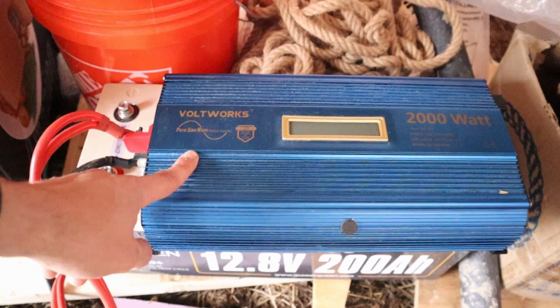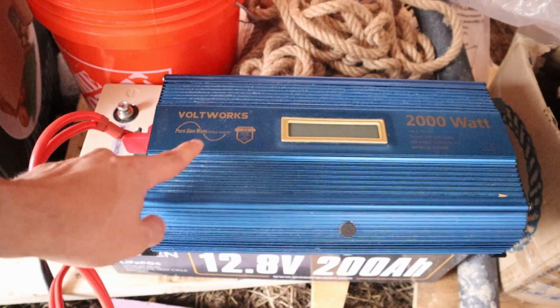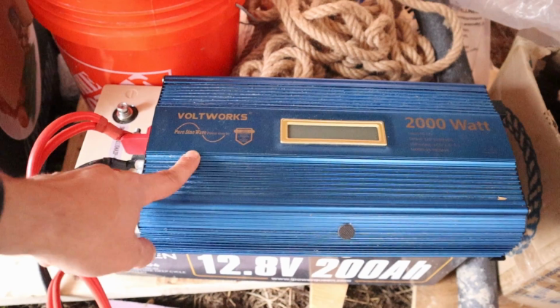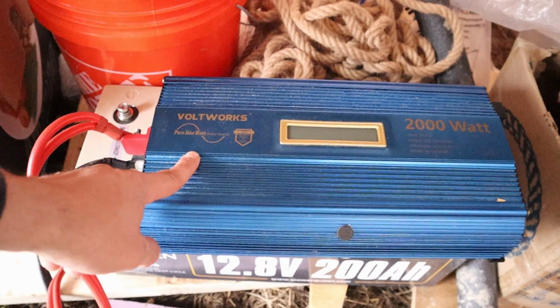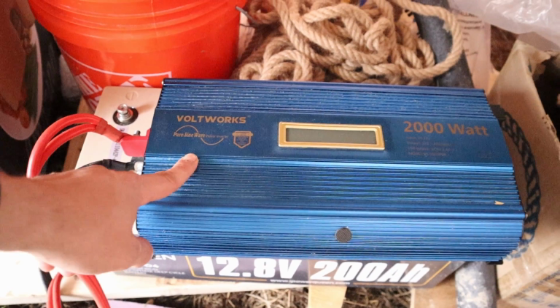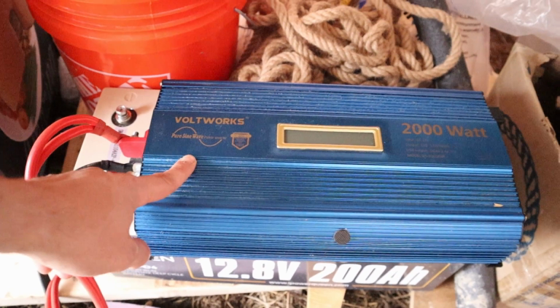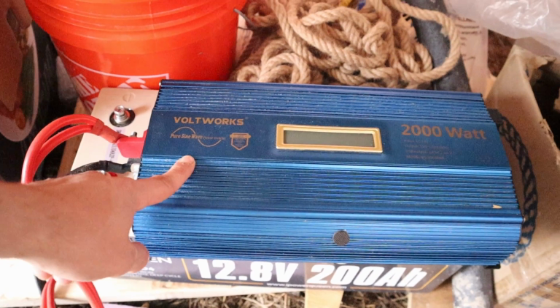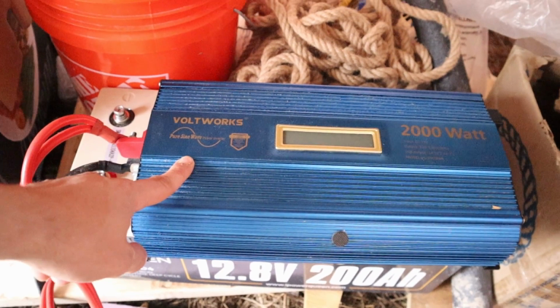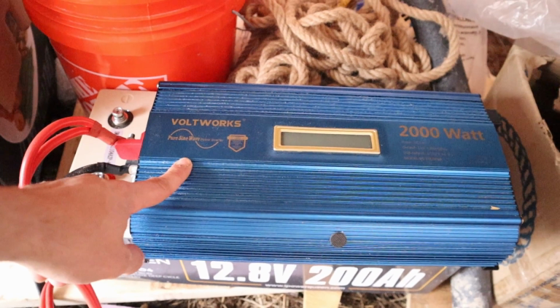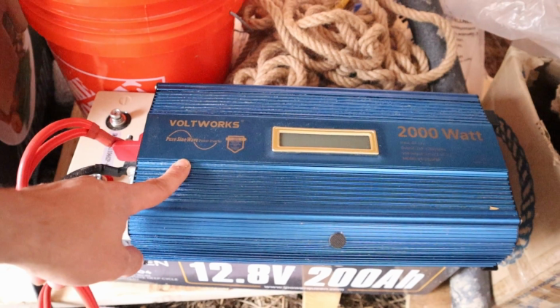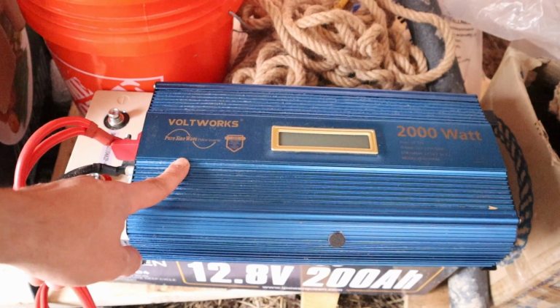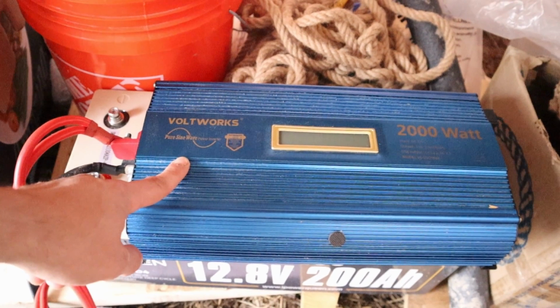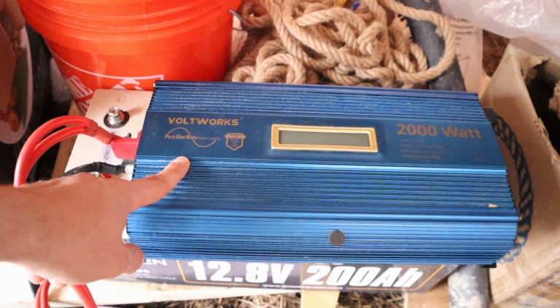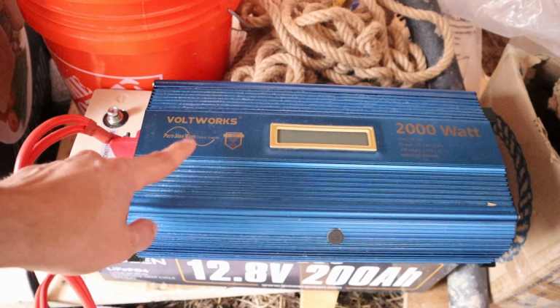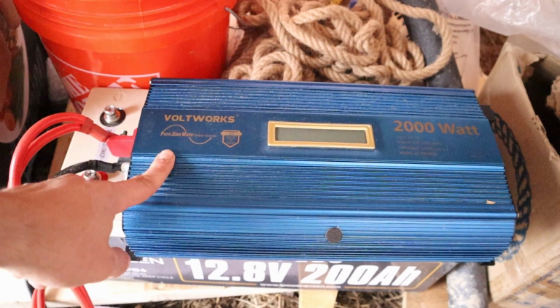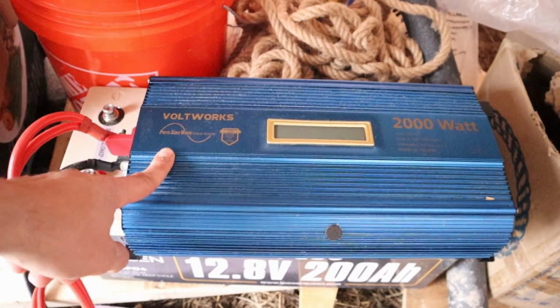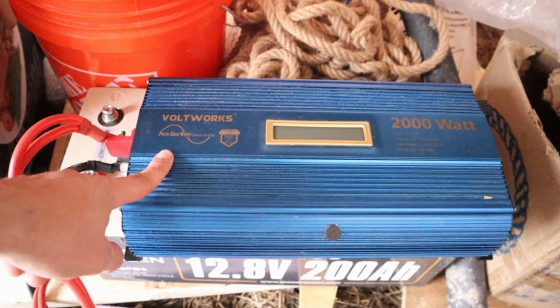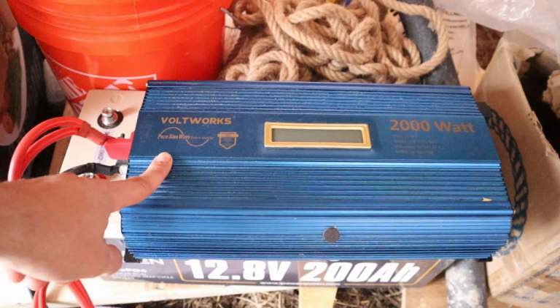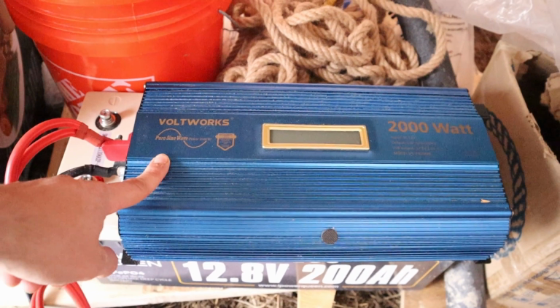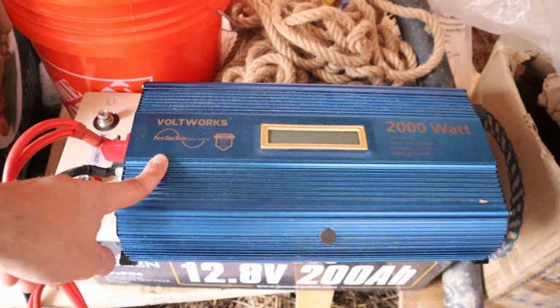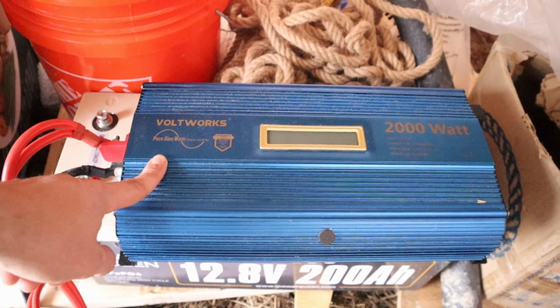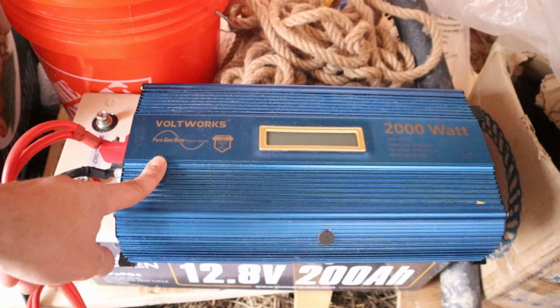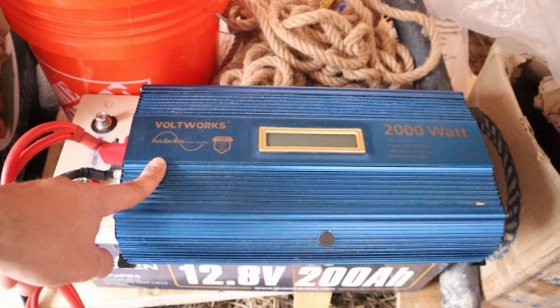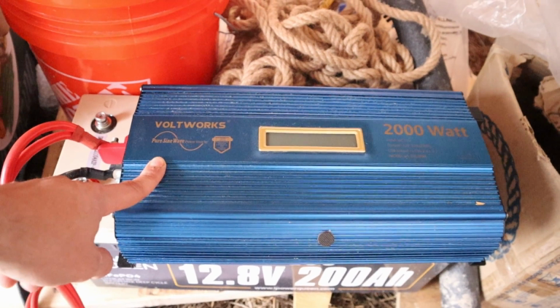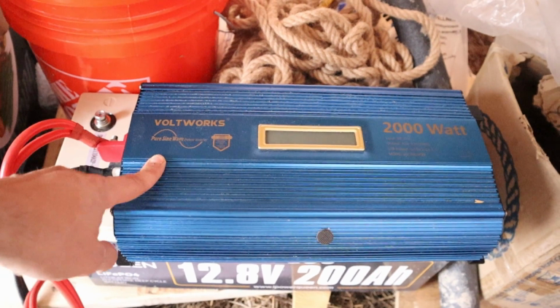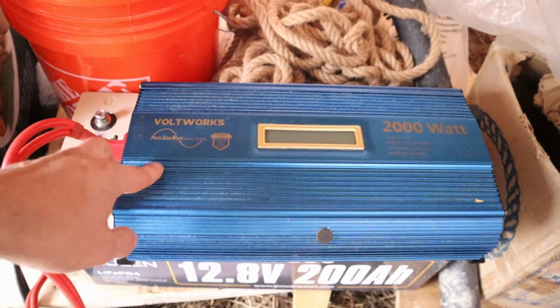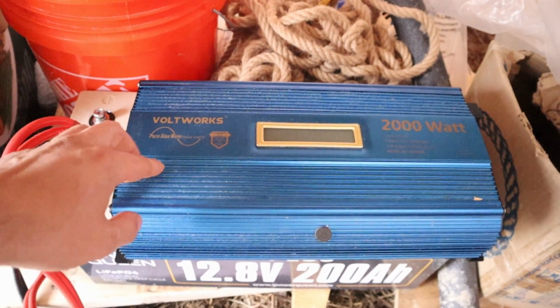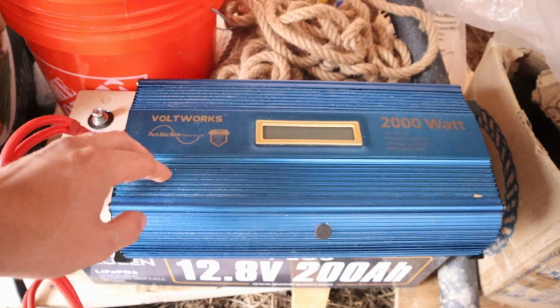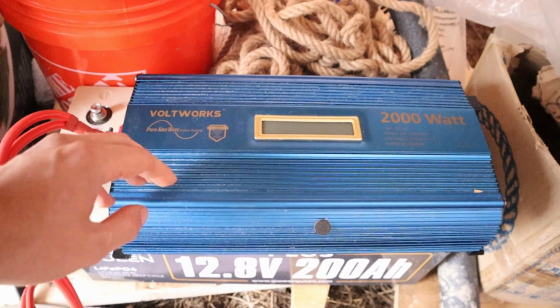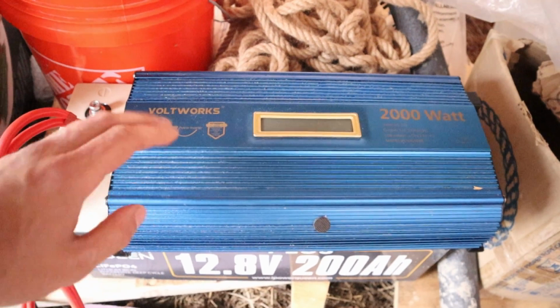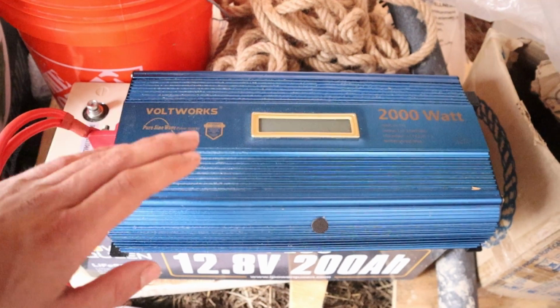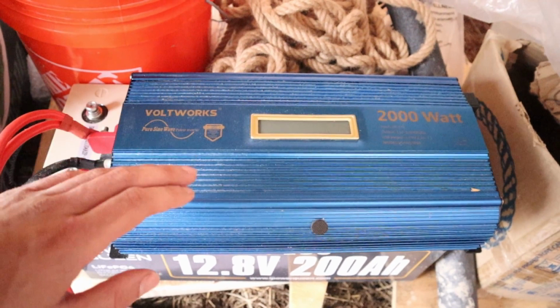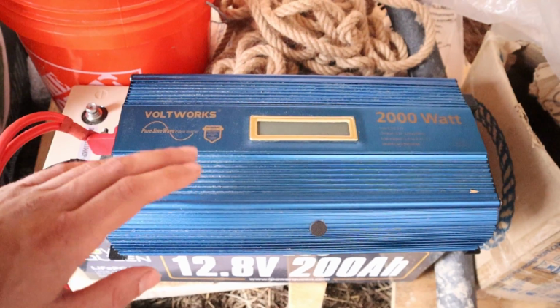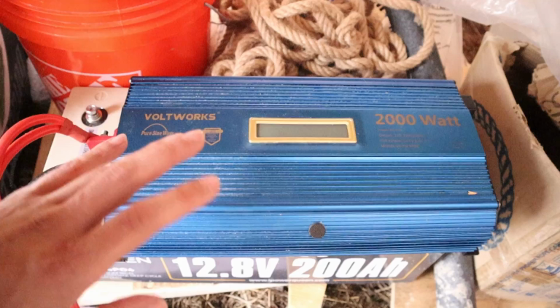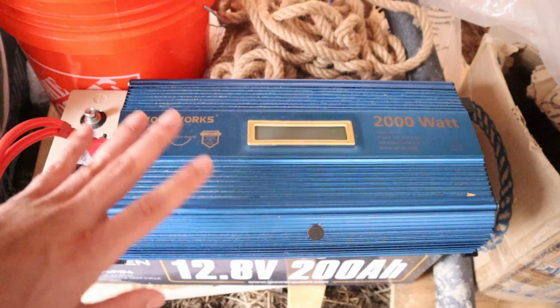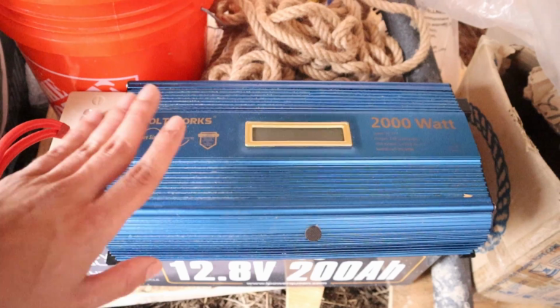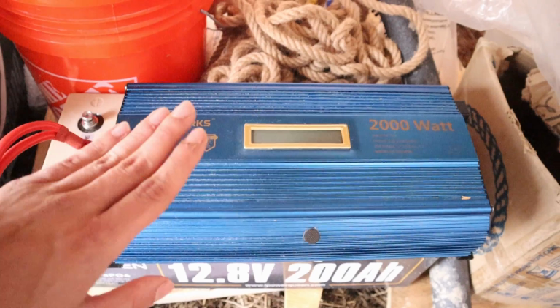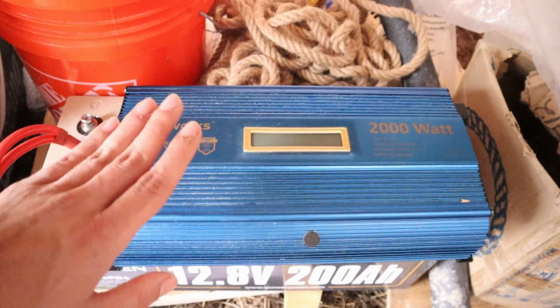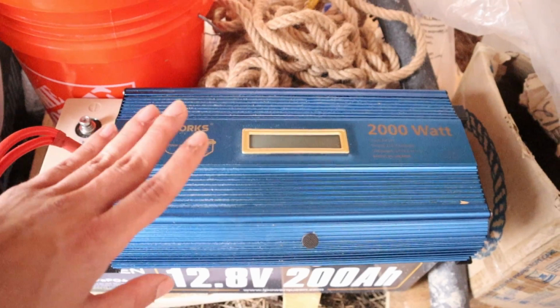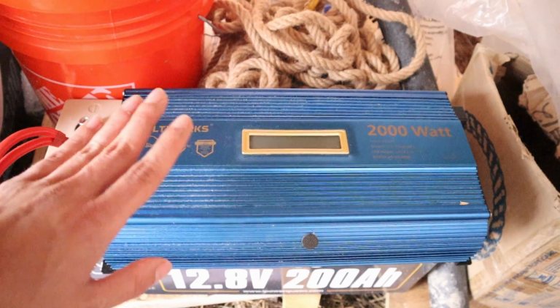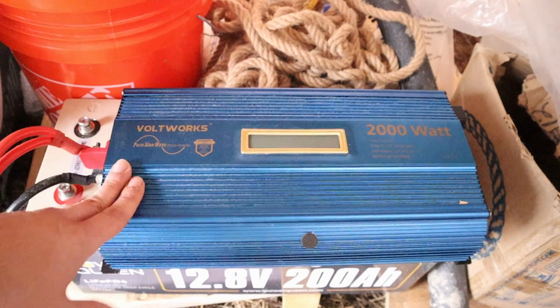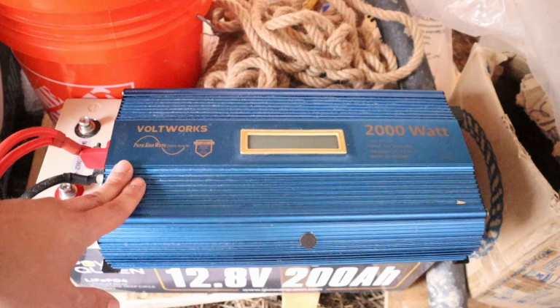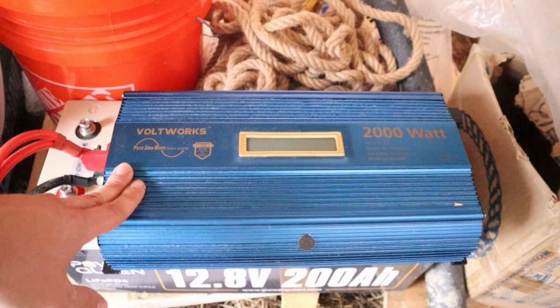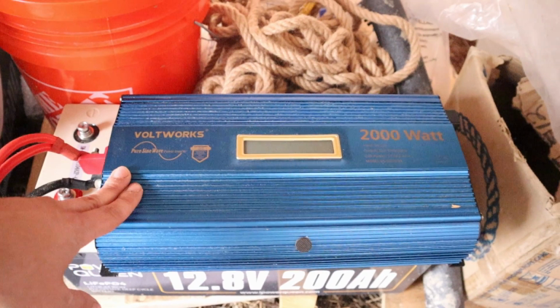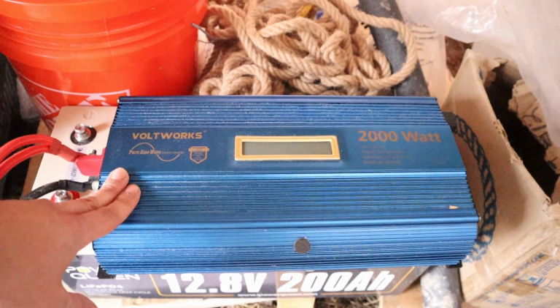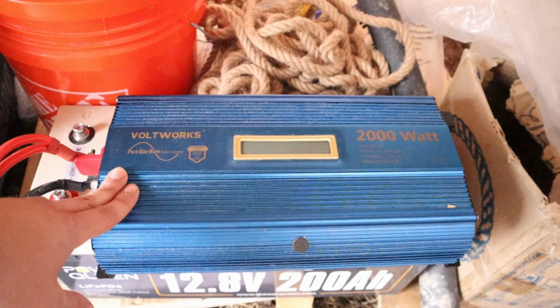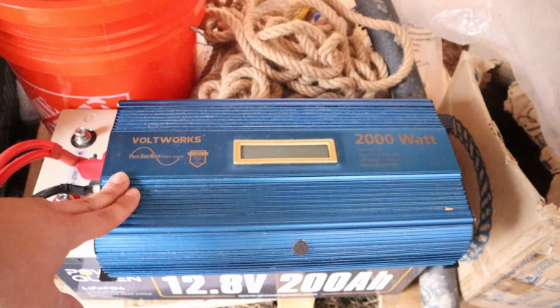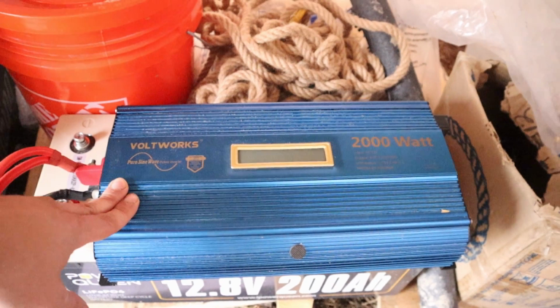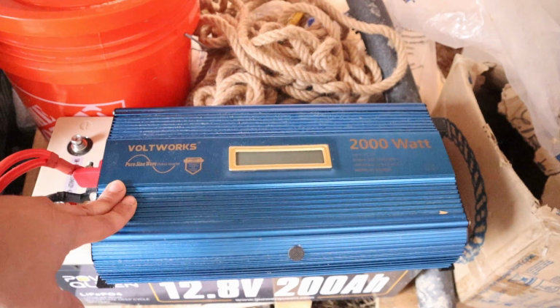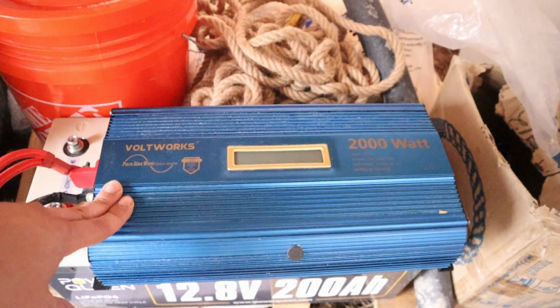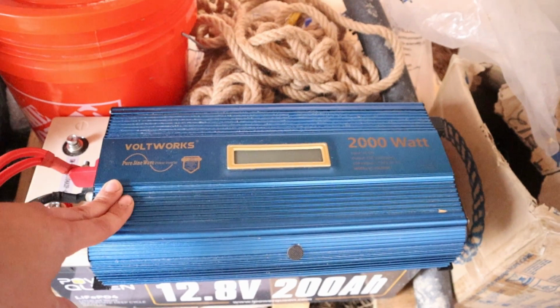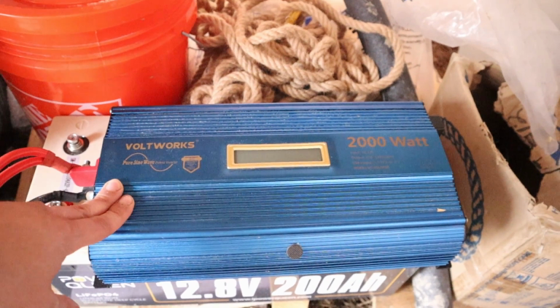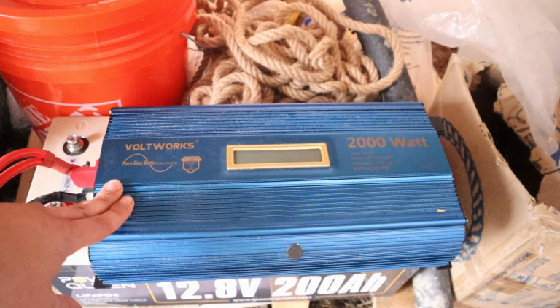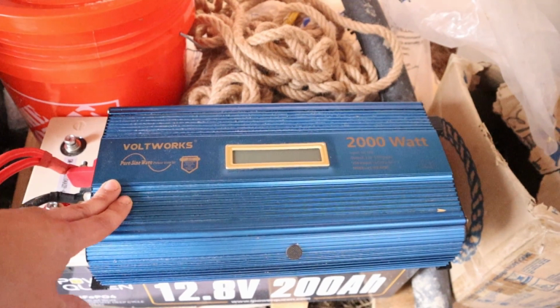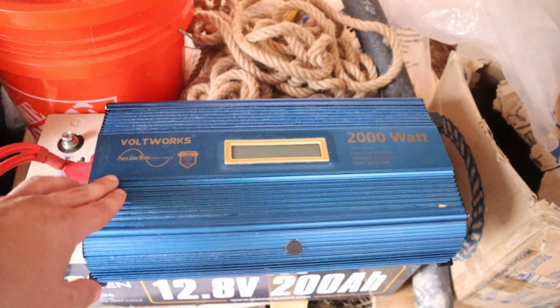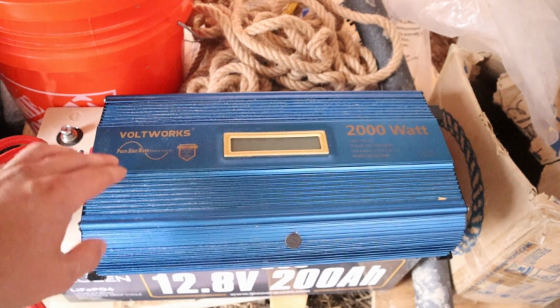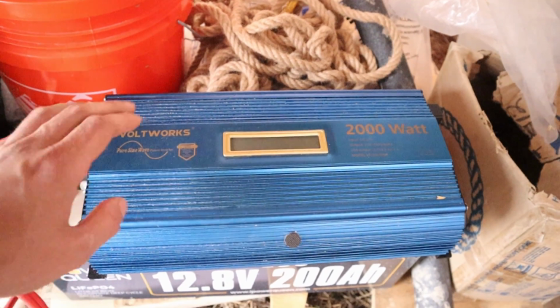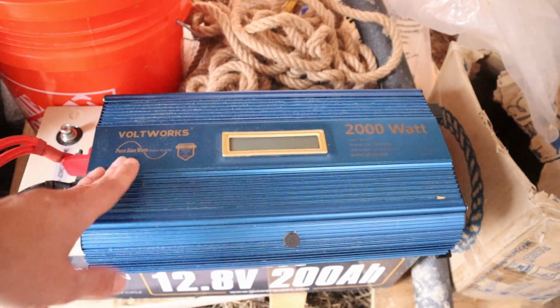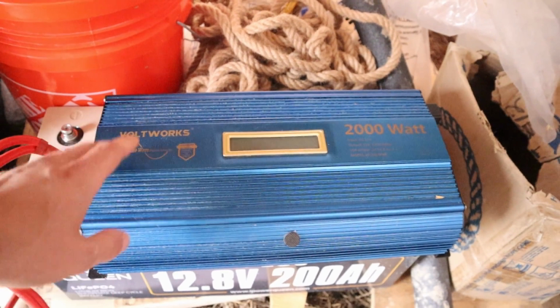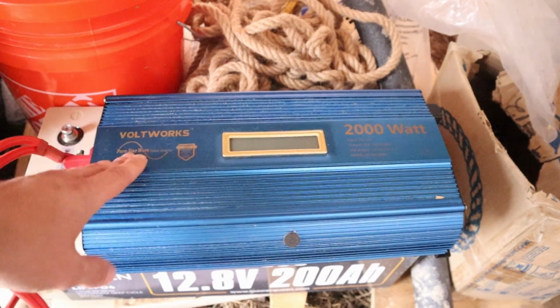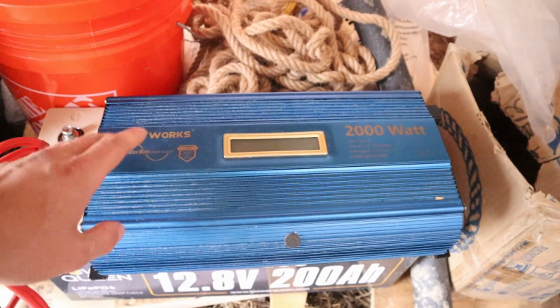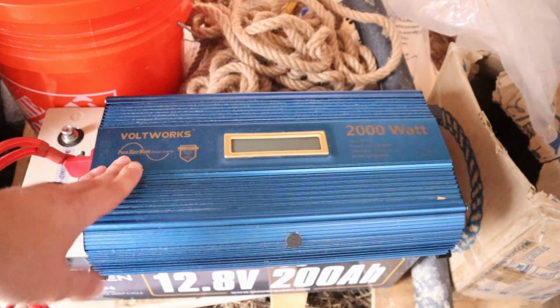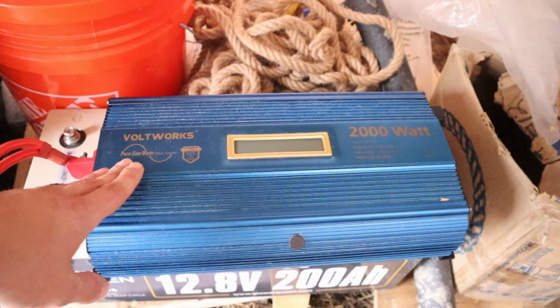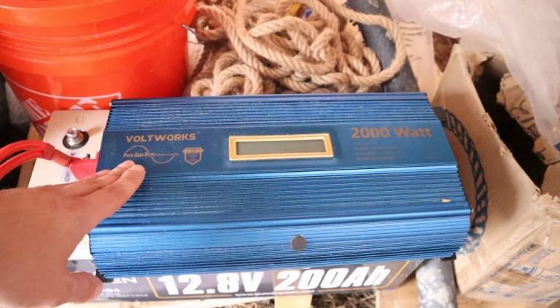This being a pure sine wave inverter is very important too, because I'm going to be running all of my electrical appliances and my computer and such — I want nice clean power.